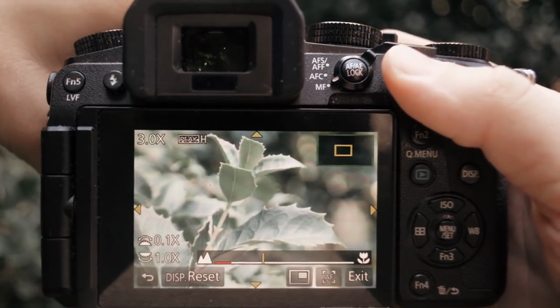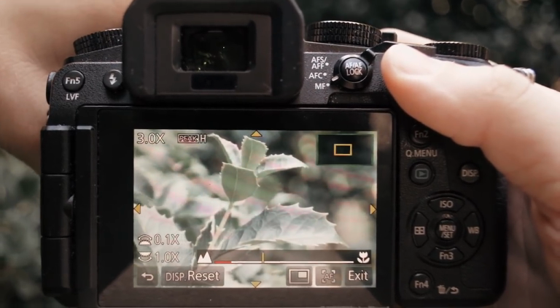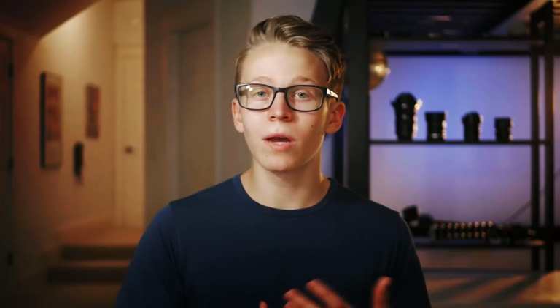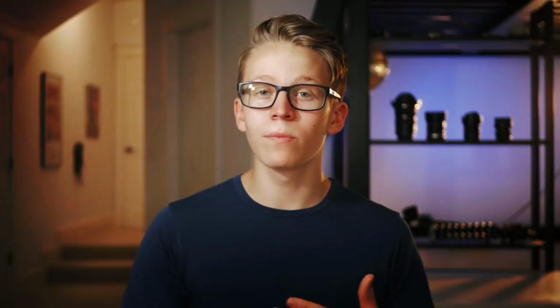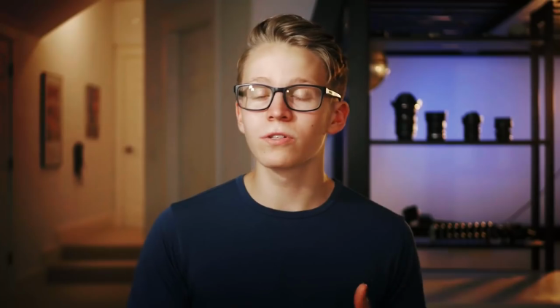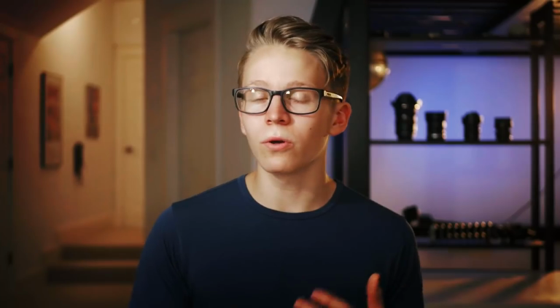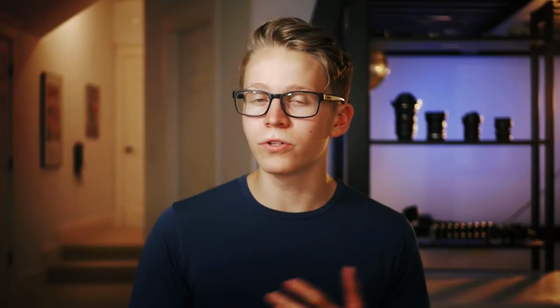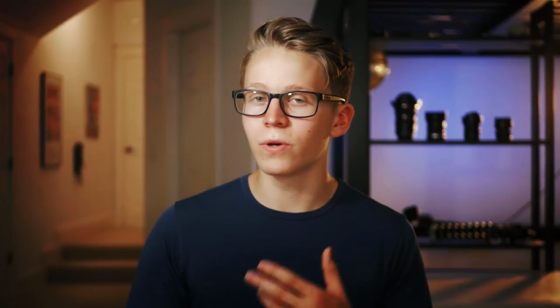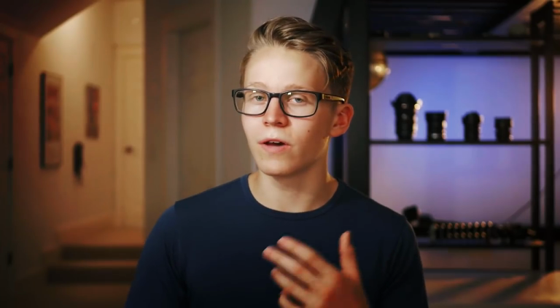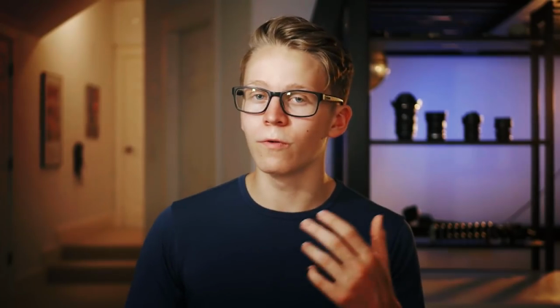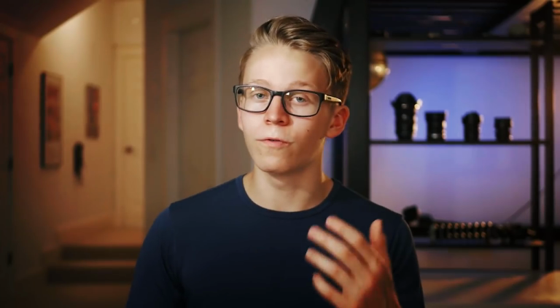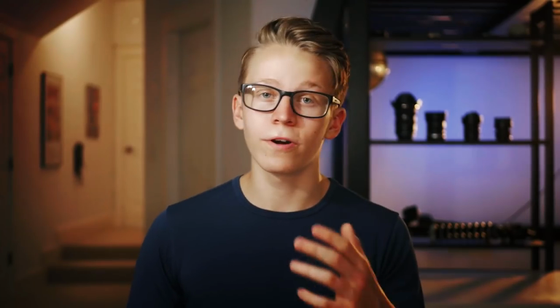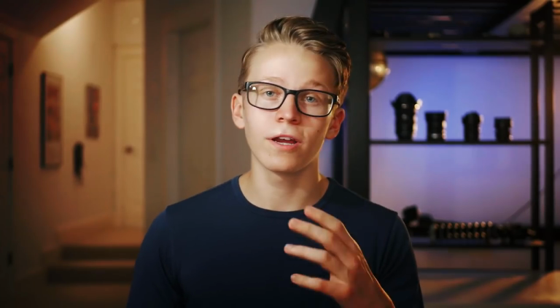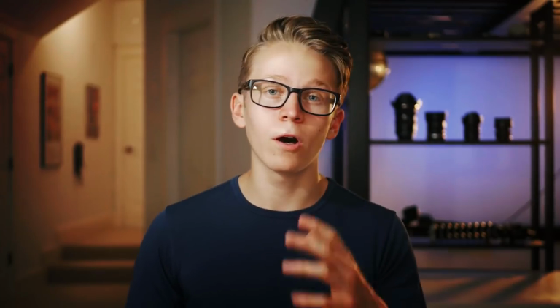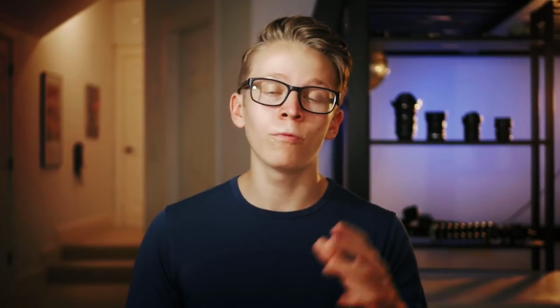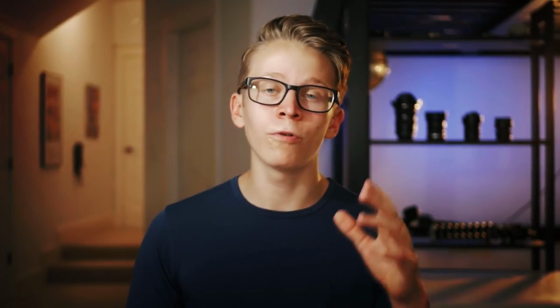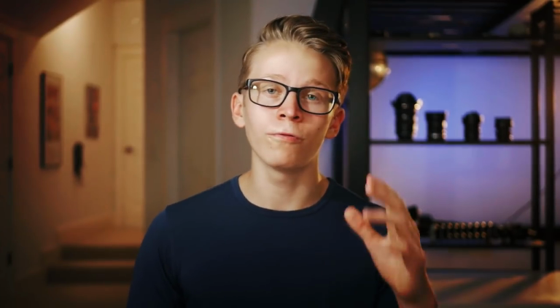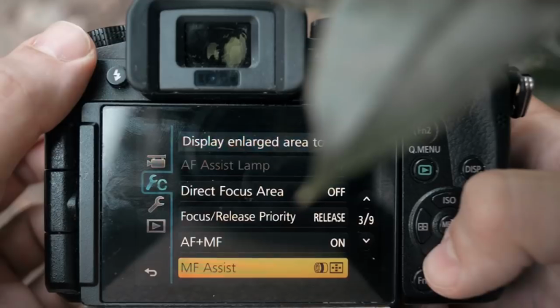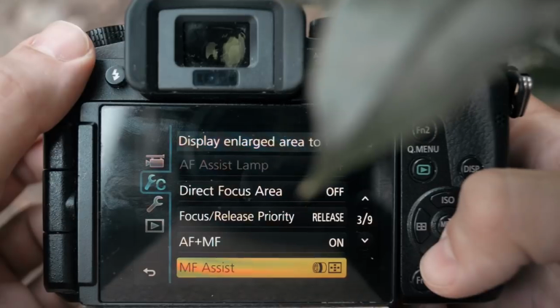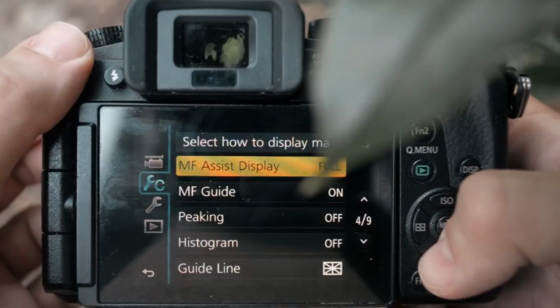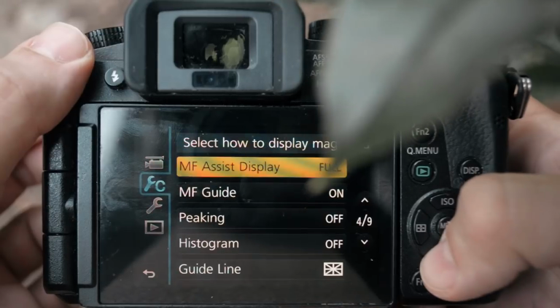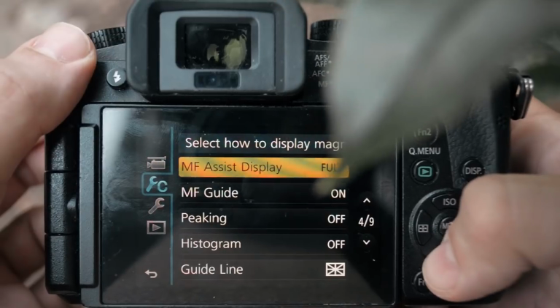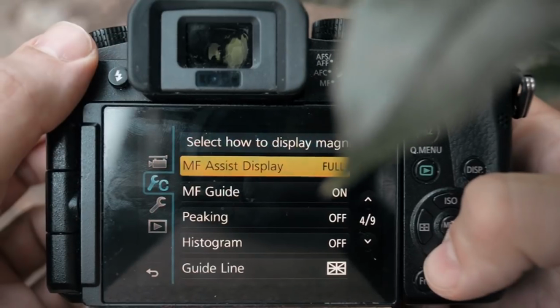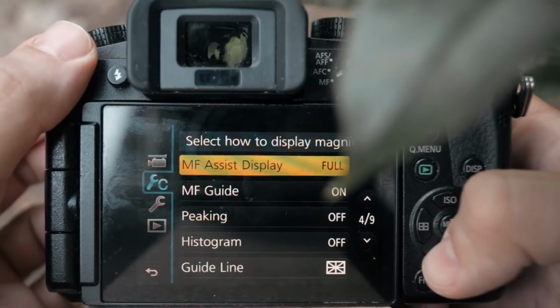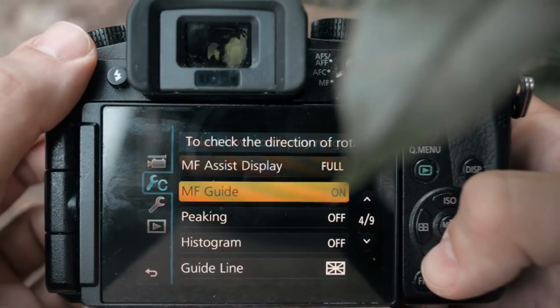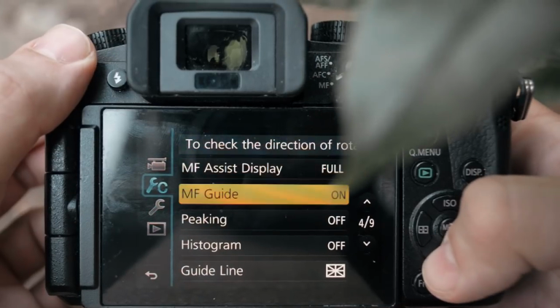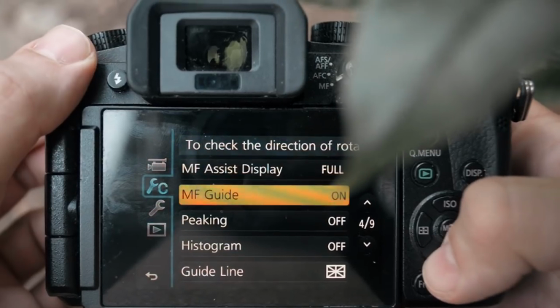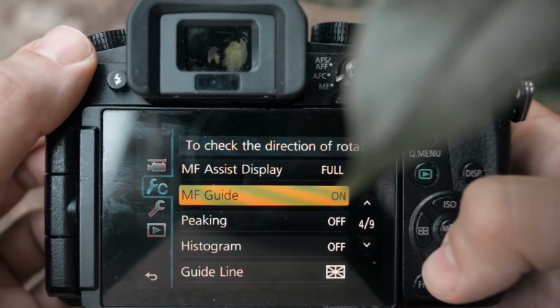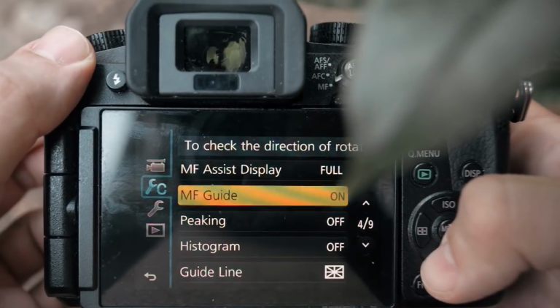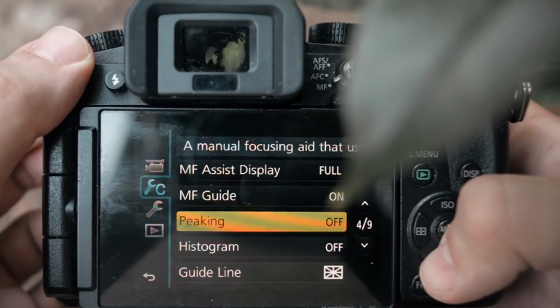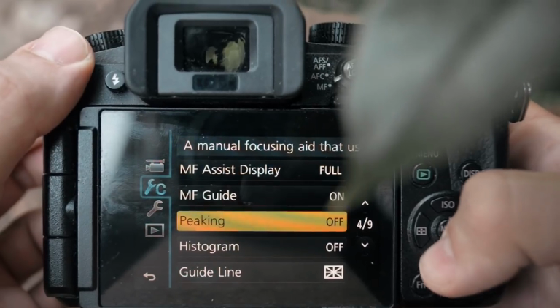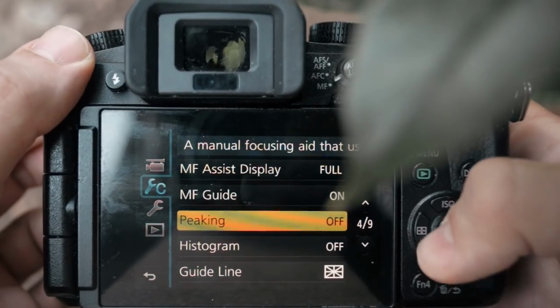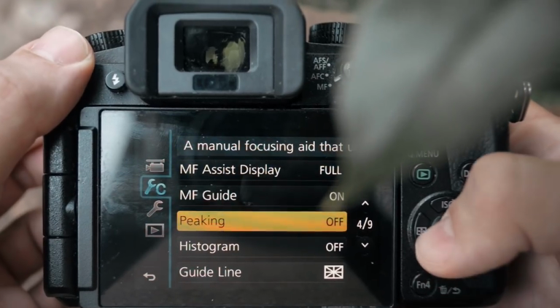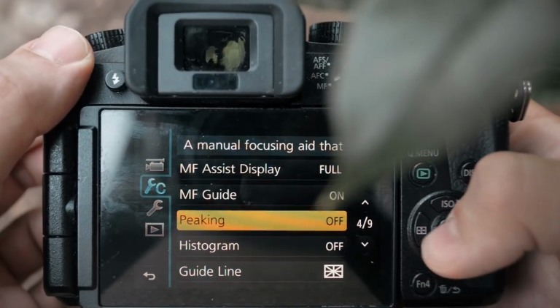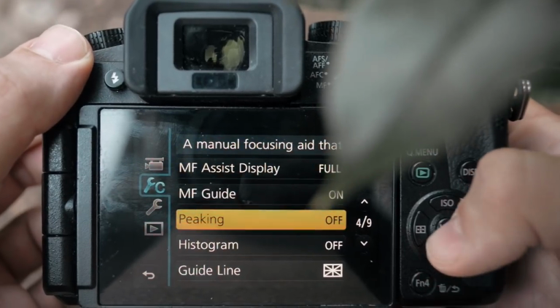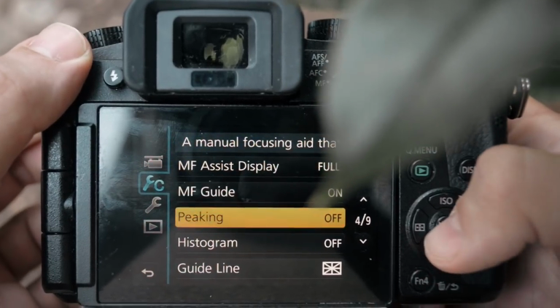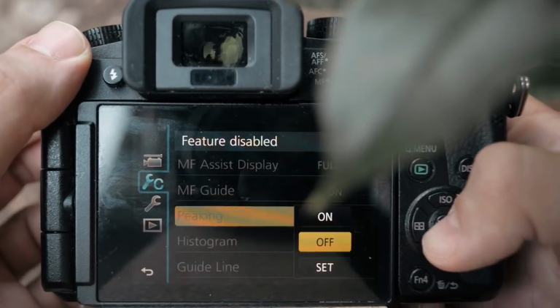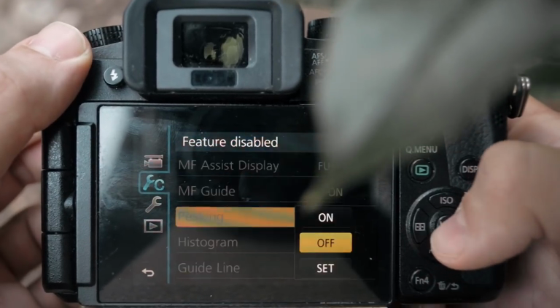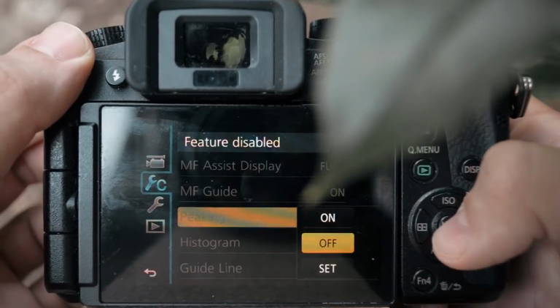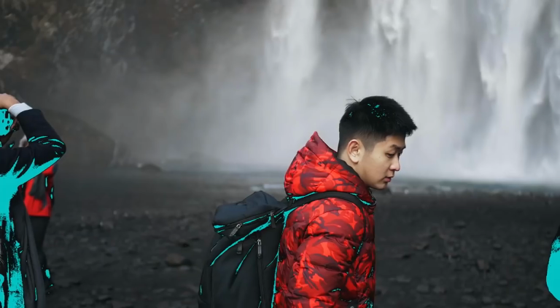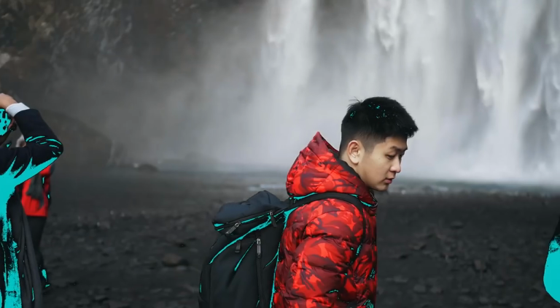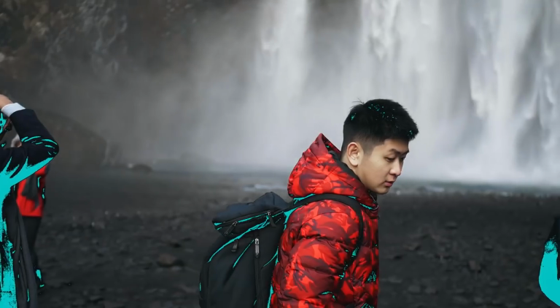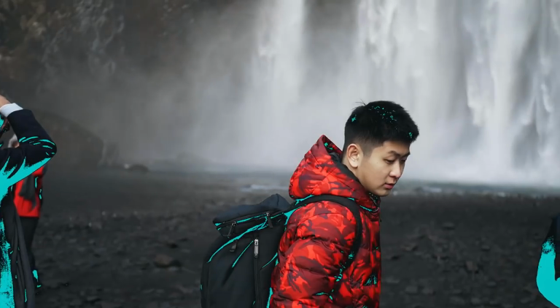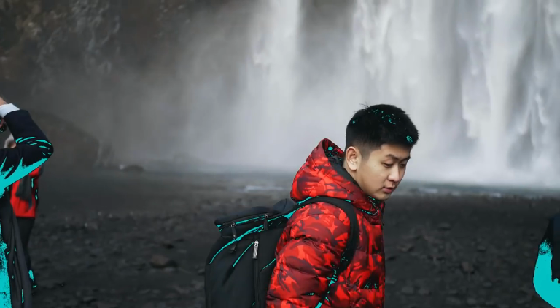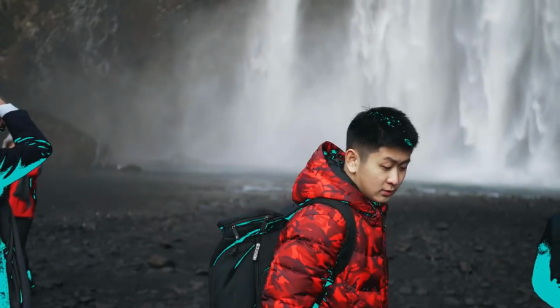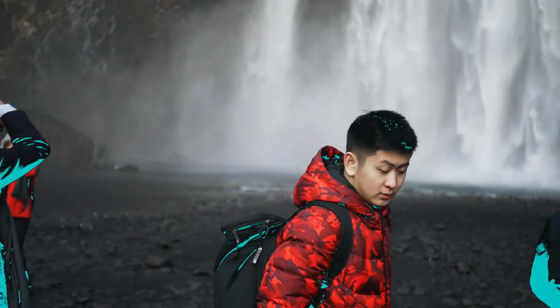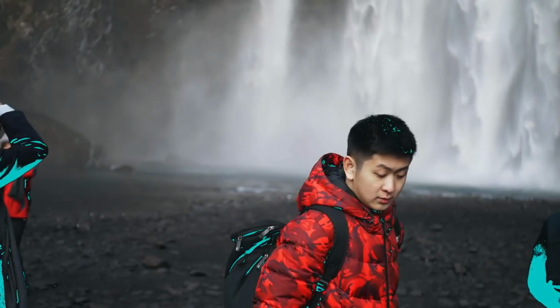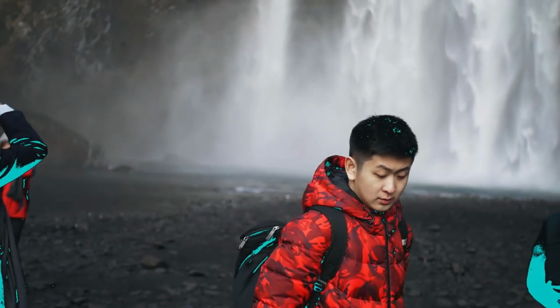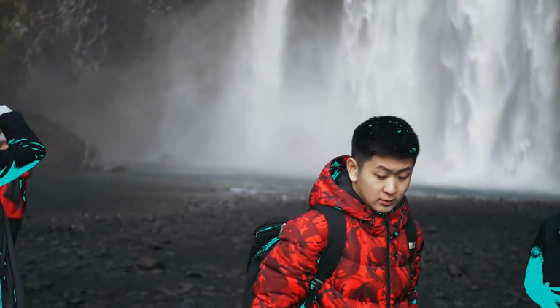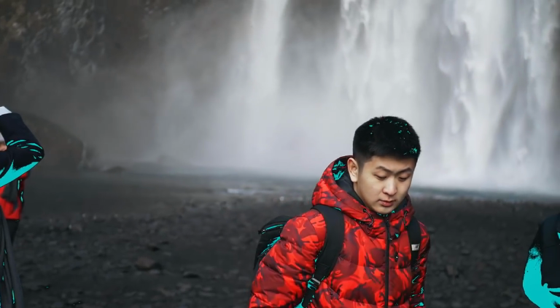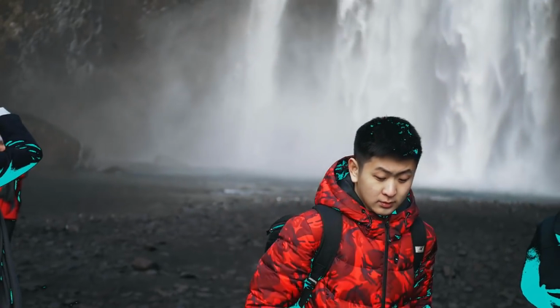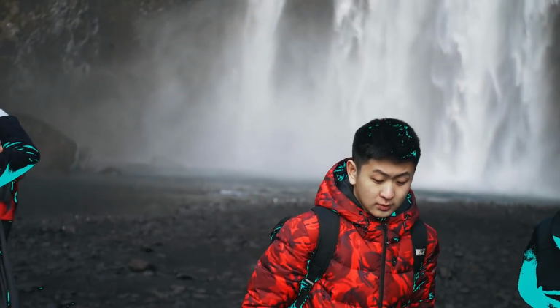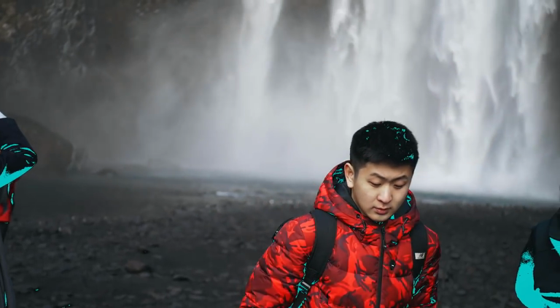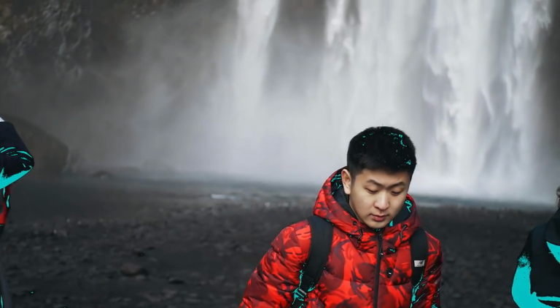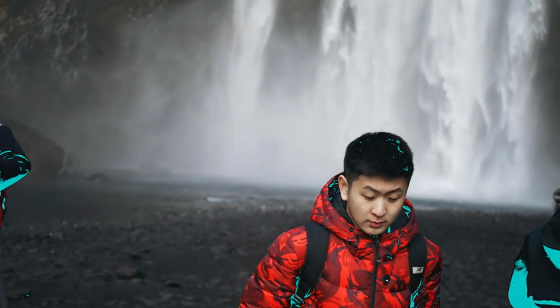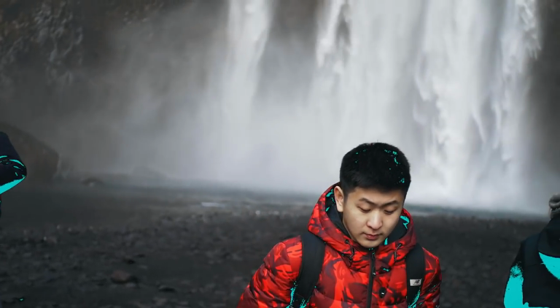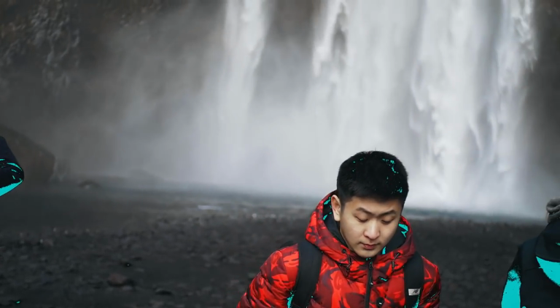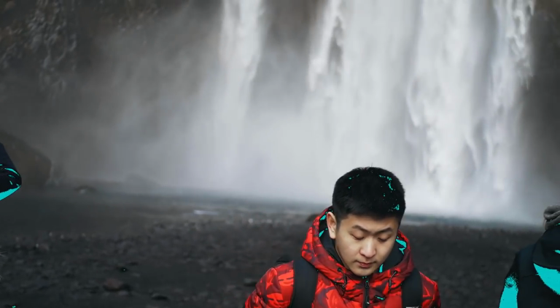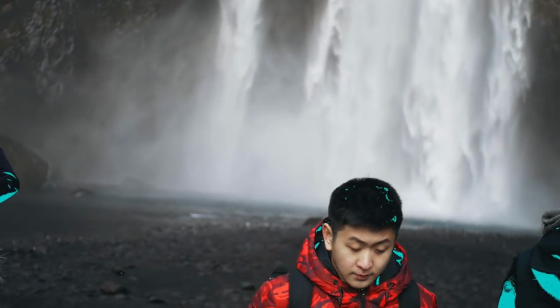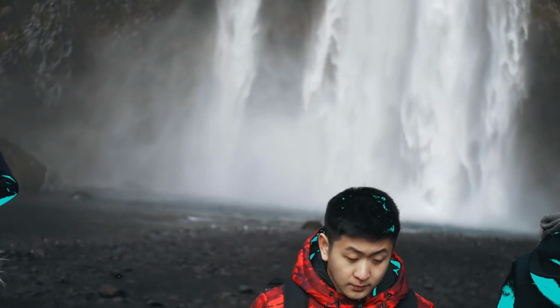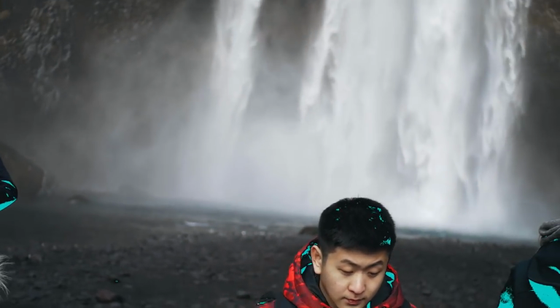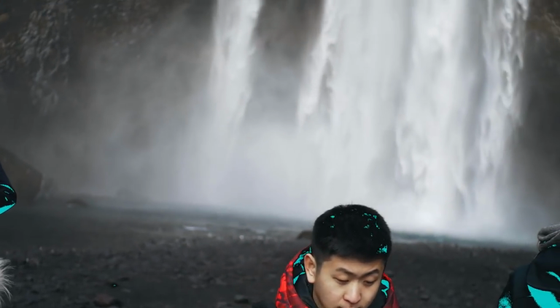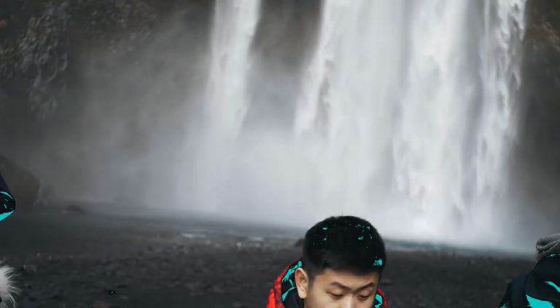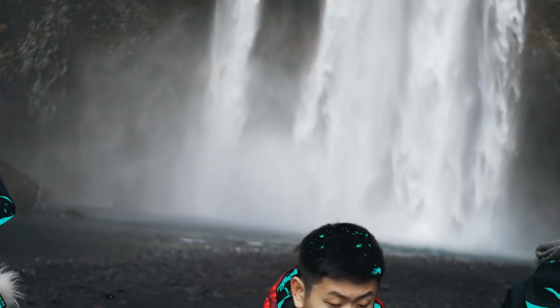Some cameras also have a very helpful feature called focus peaking, which displays blue lines around the edges of in-focus areas.